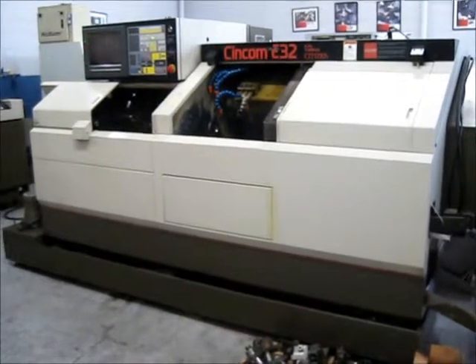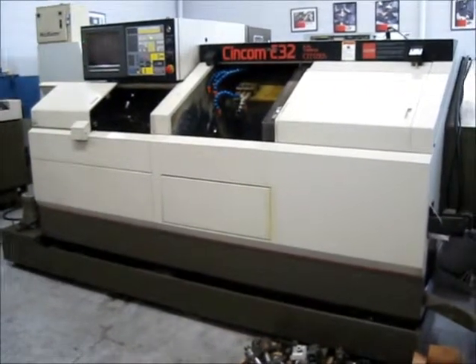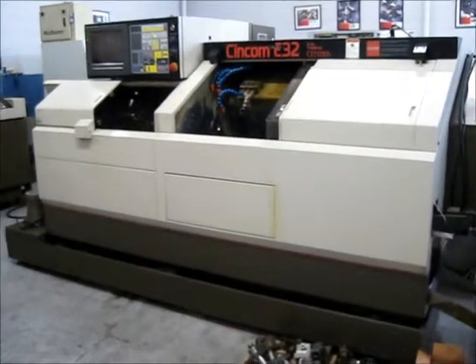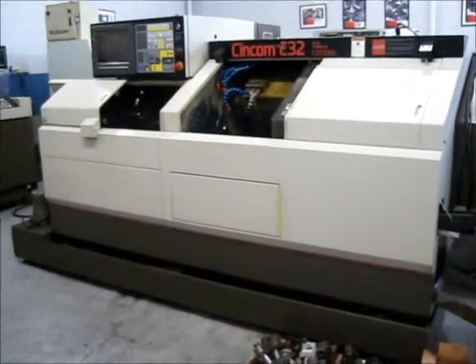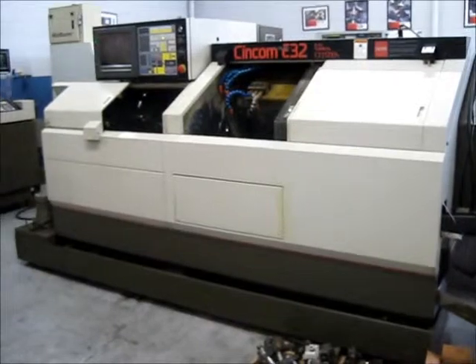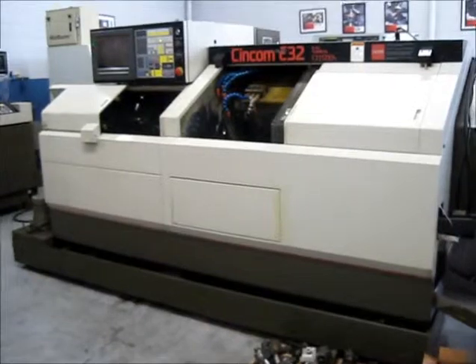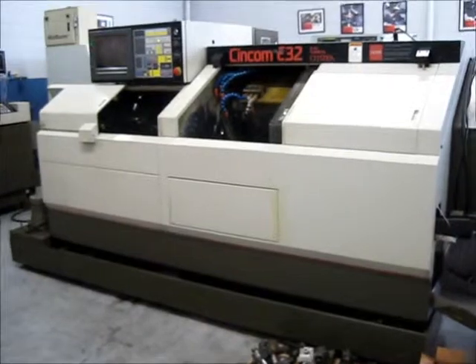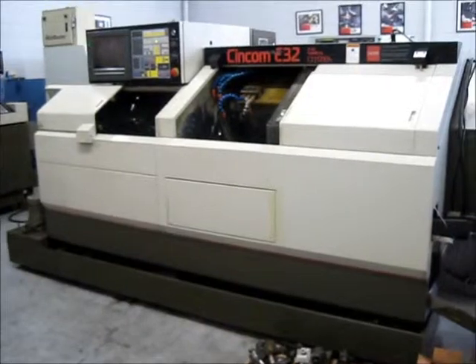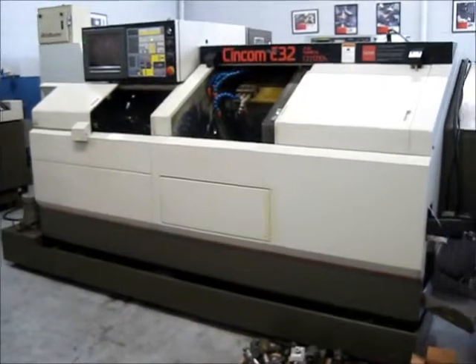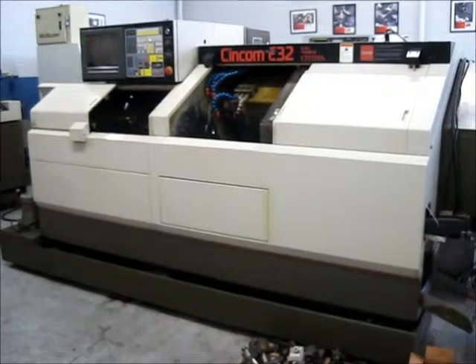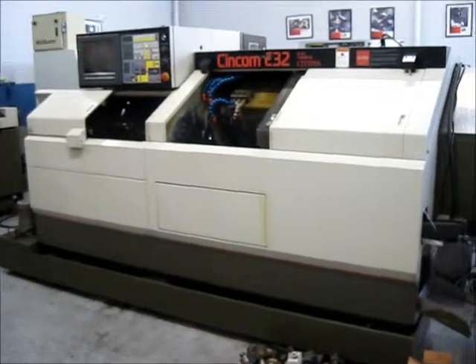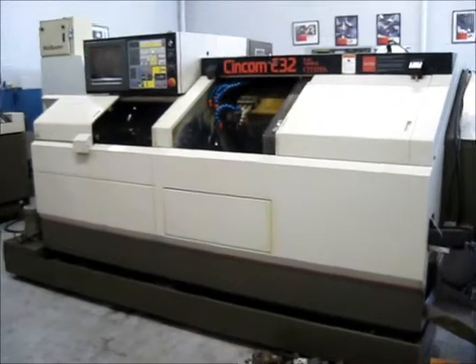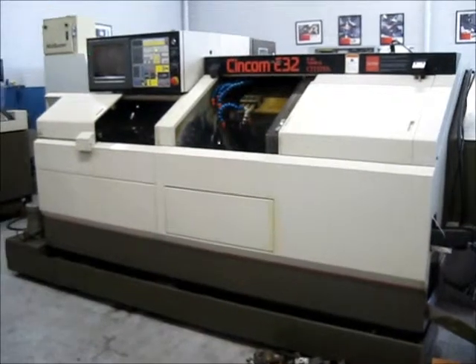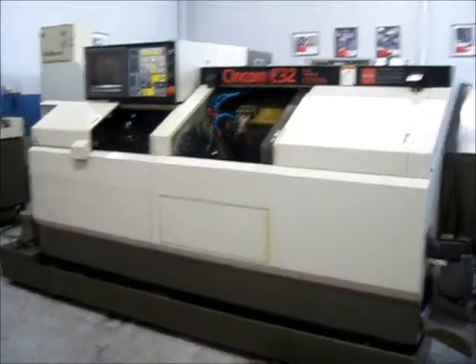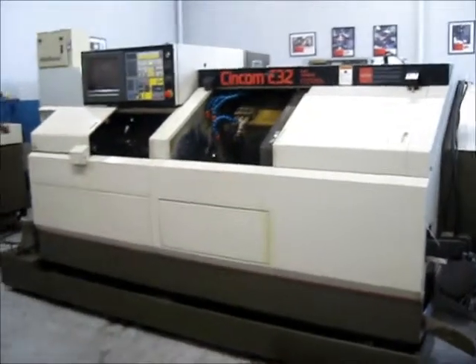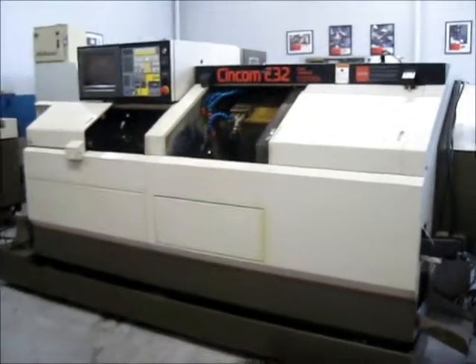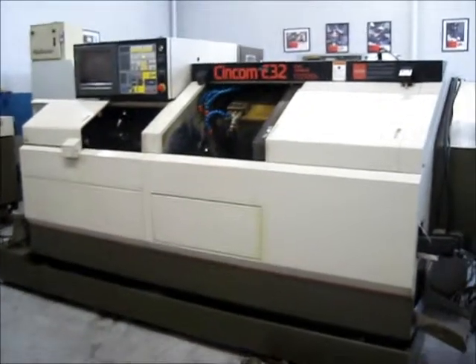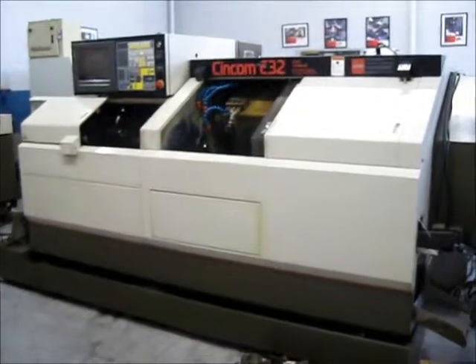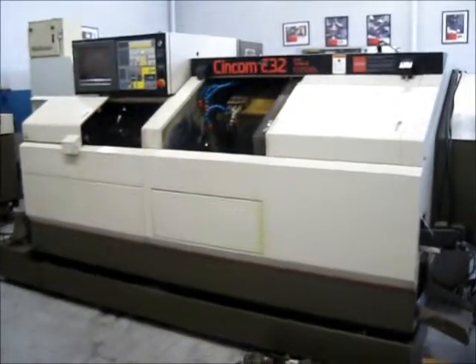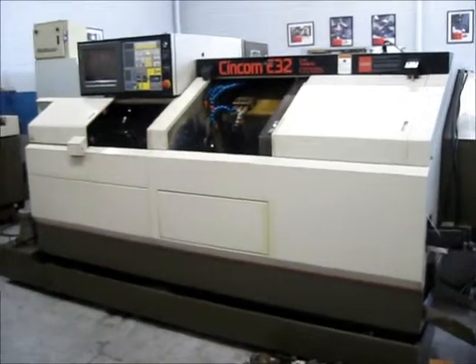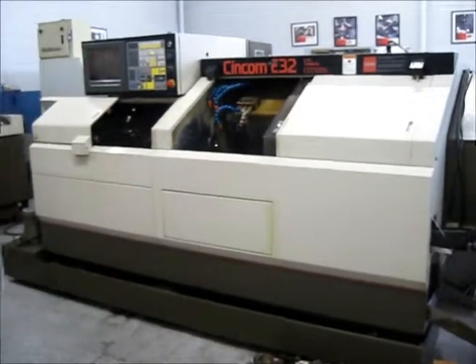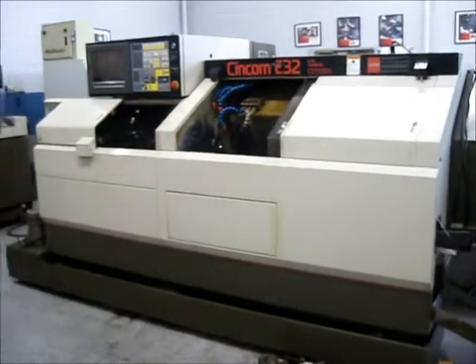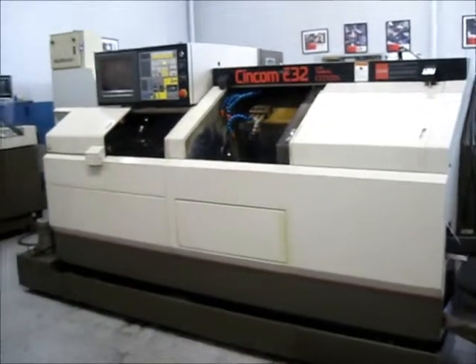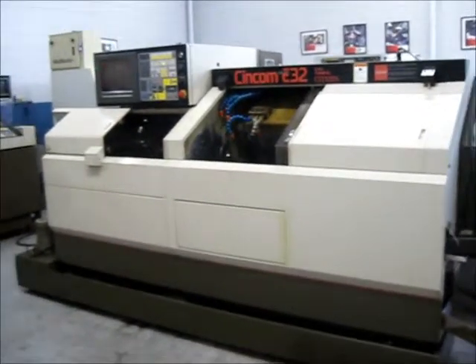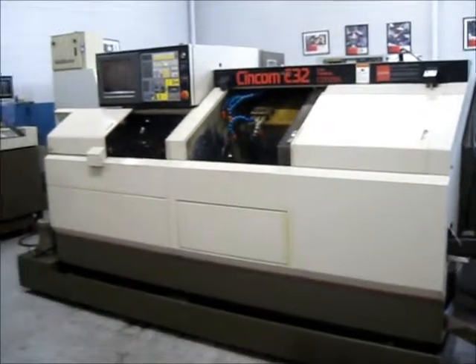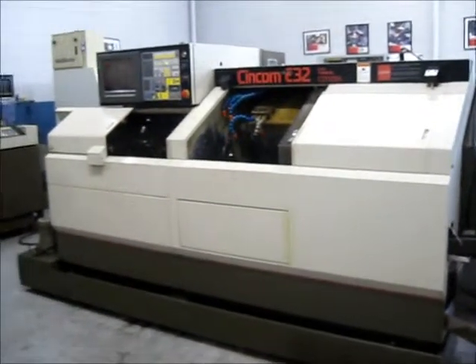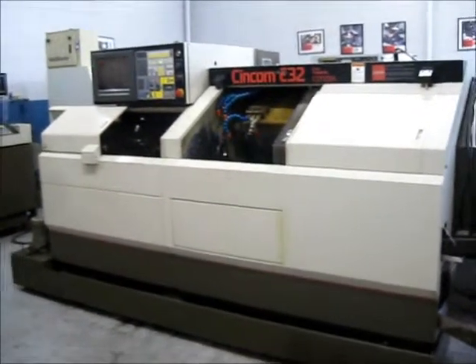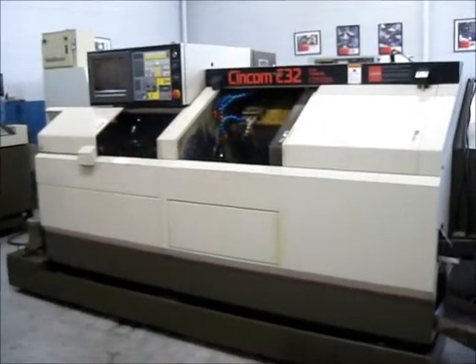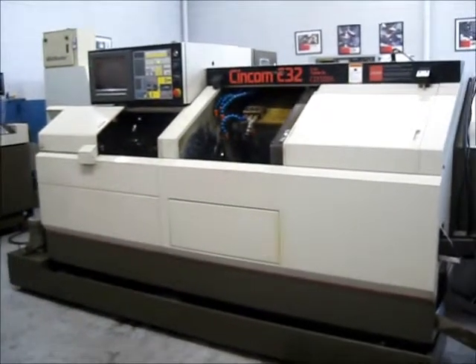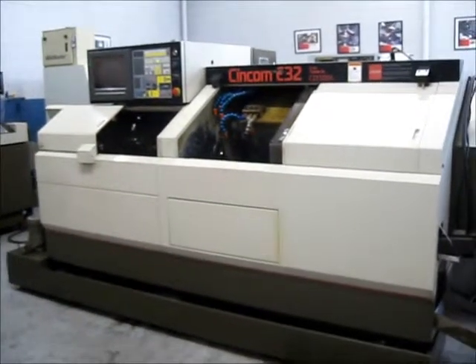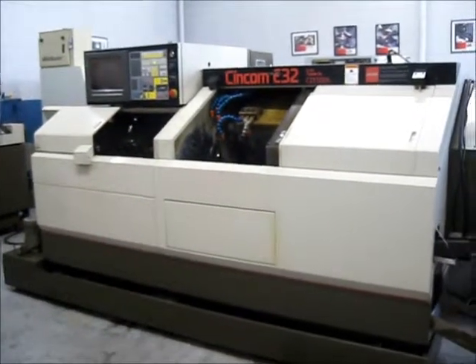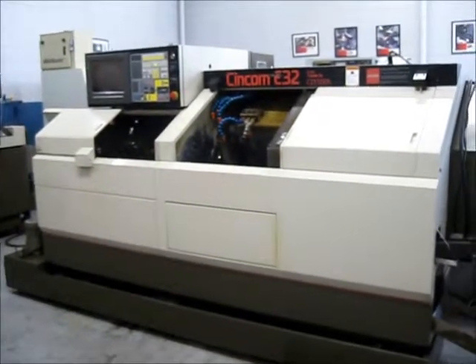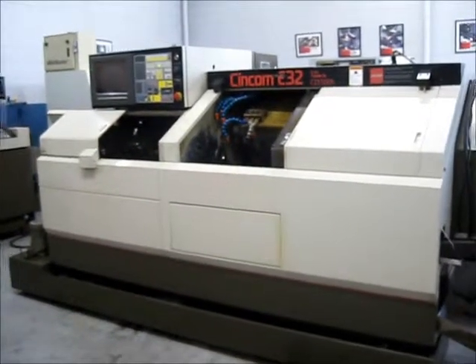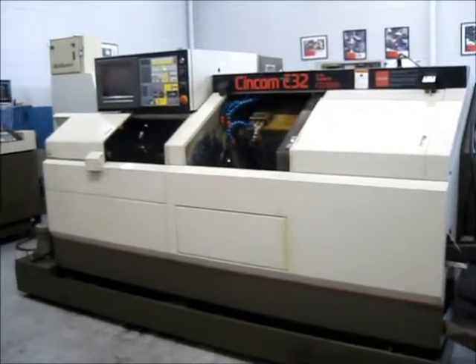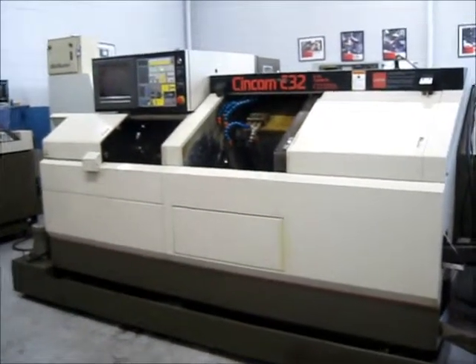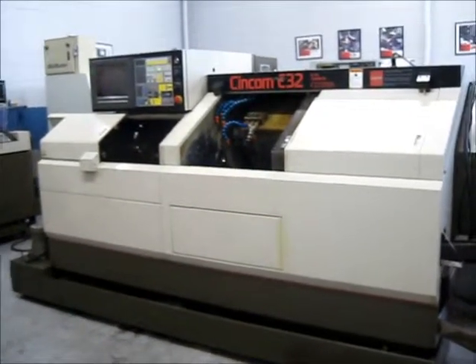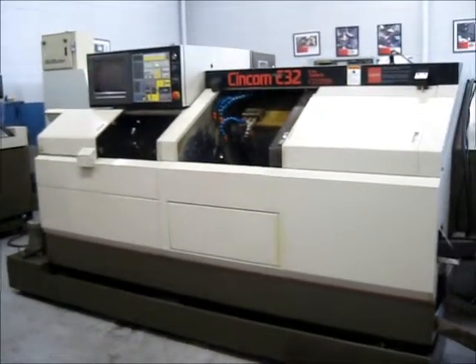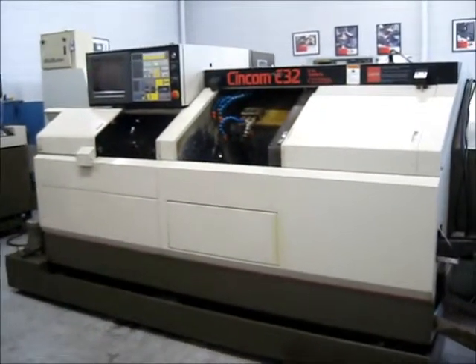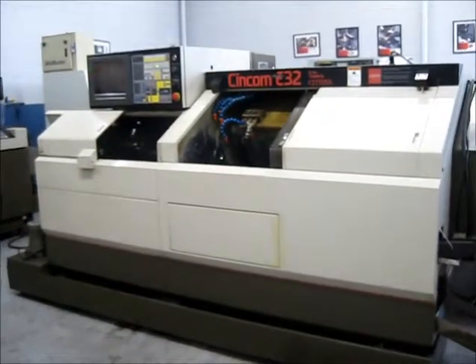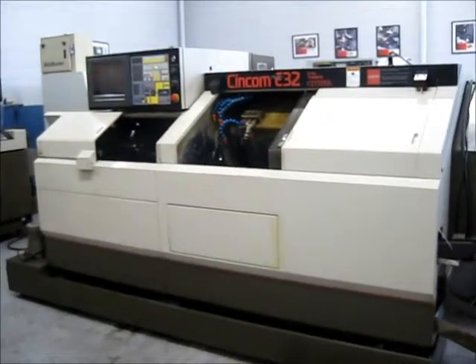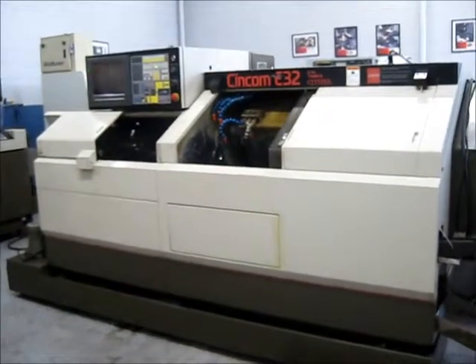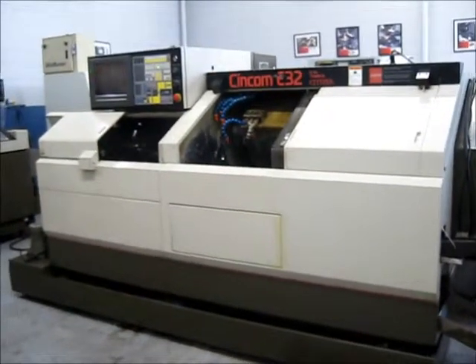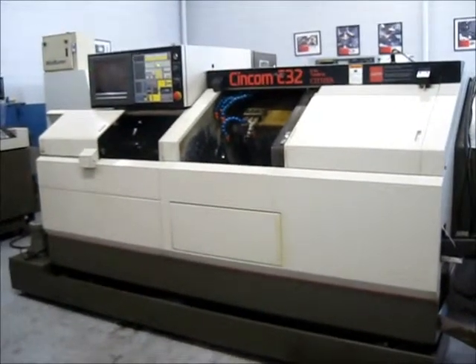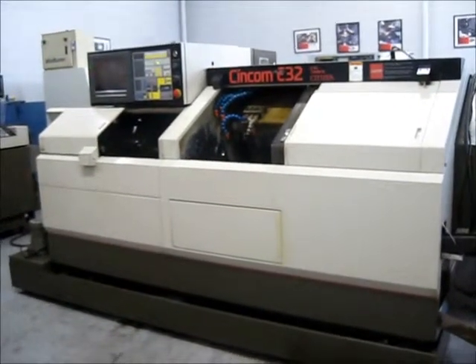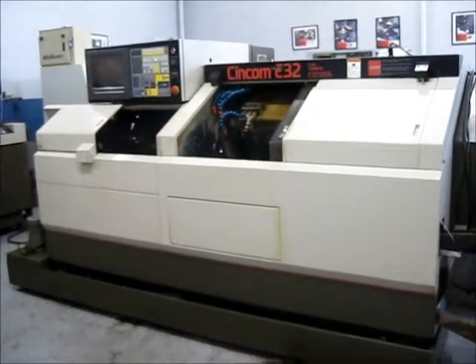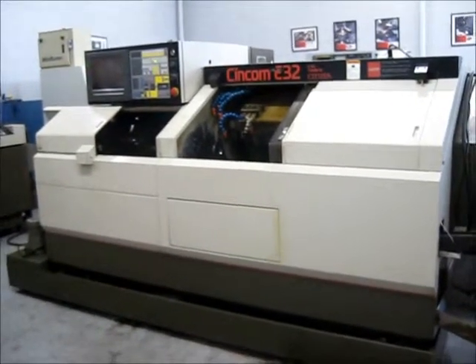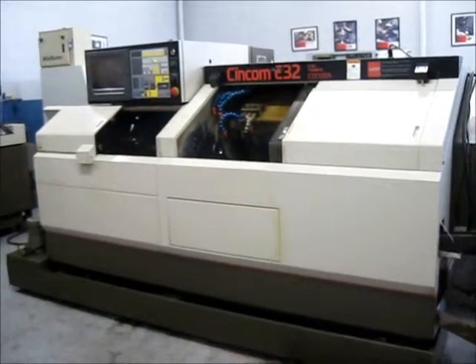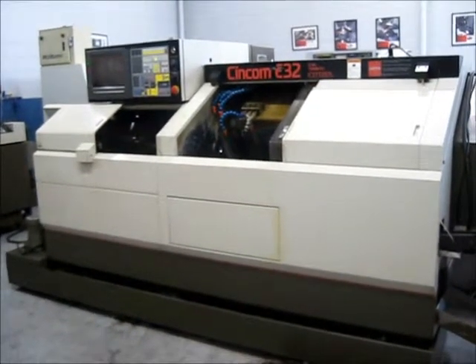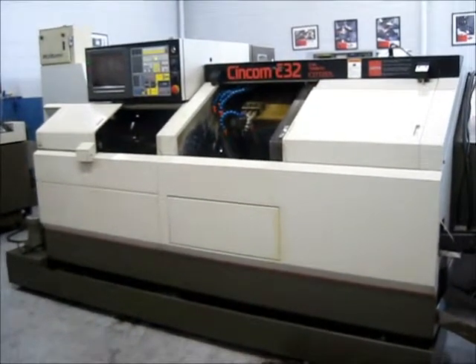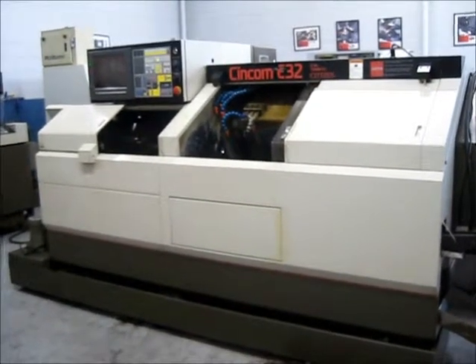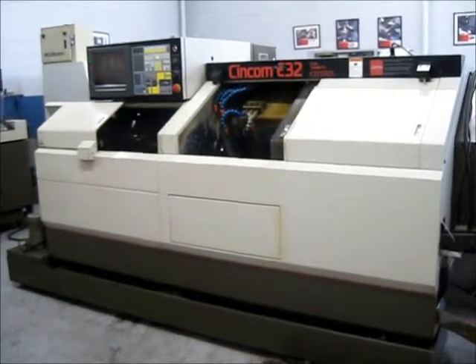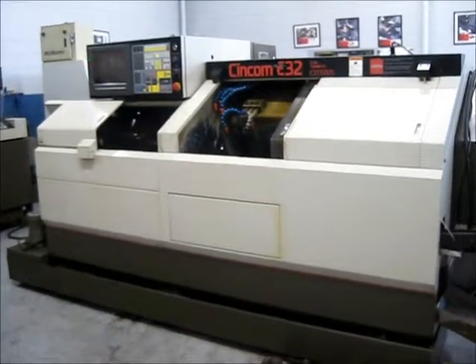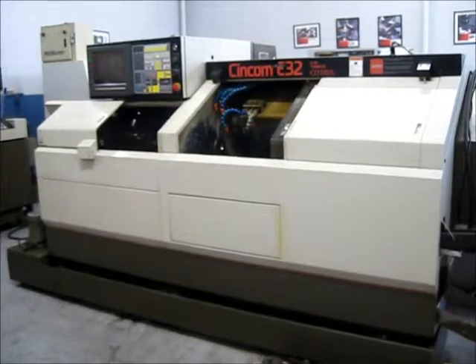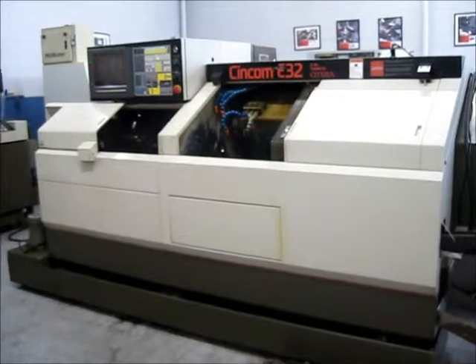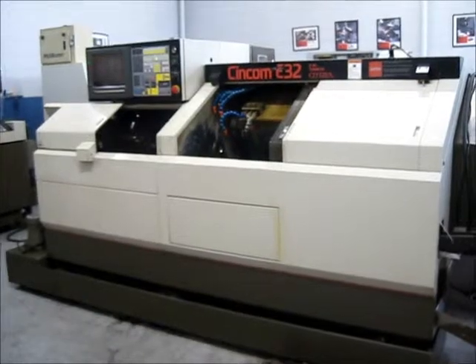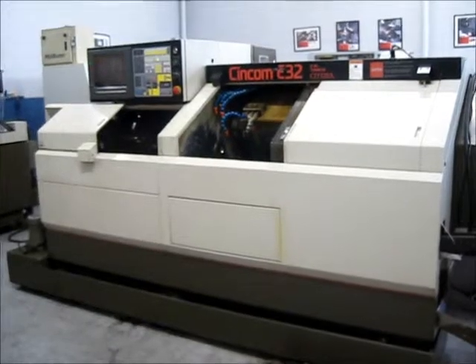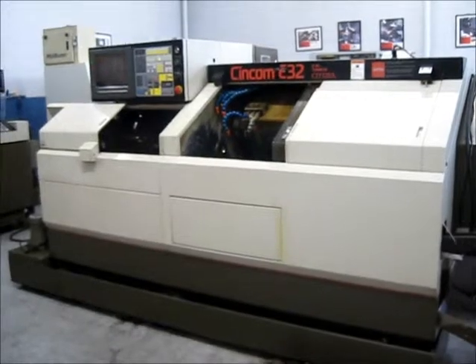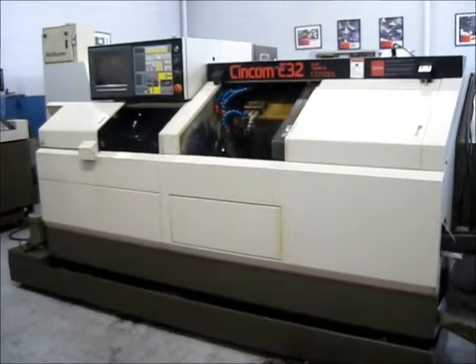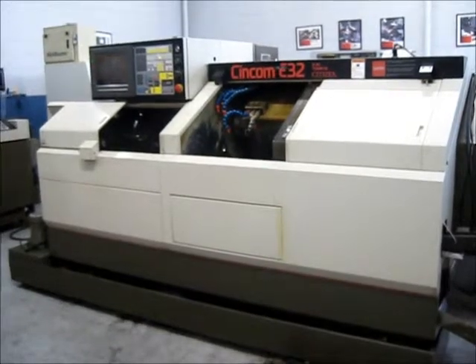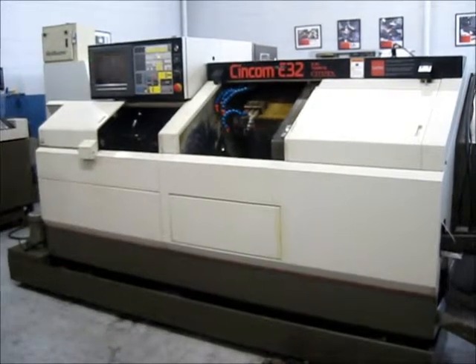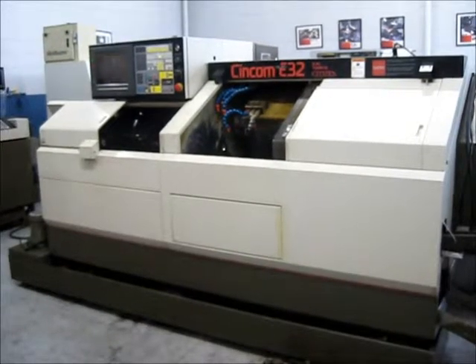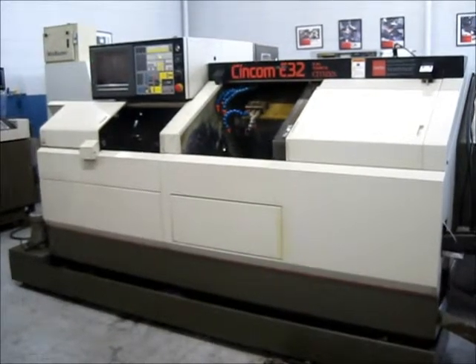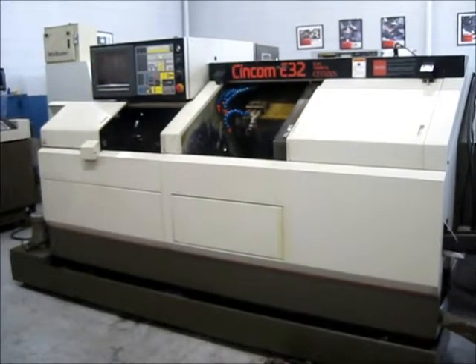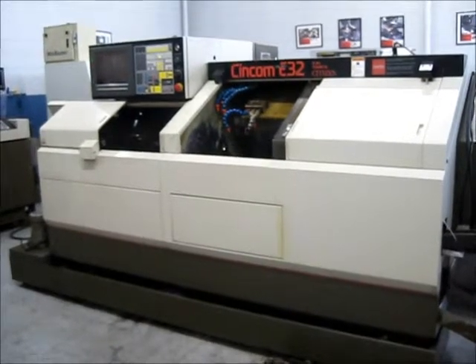This concludes our videotape inspection of the Citizen E32 CNC Swiss lathe. Take care.